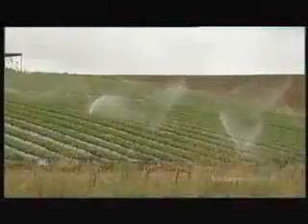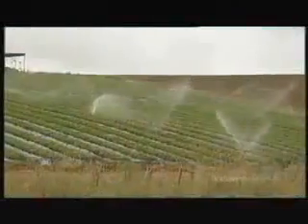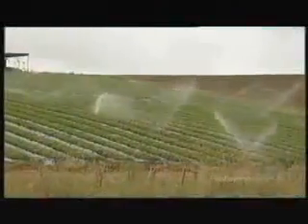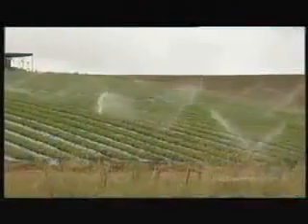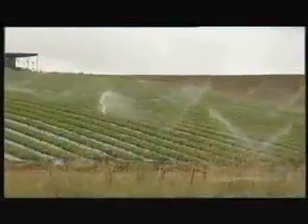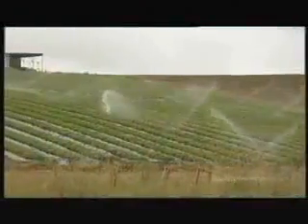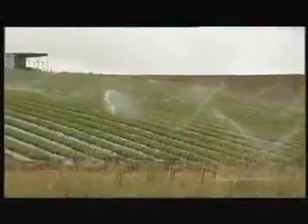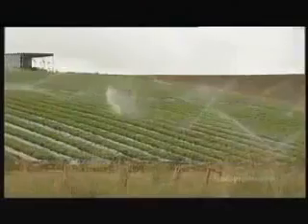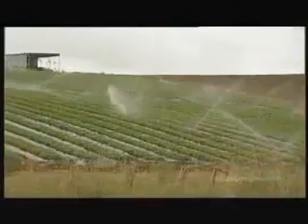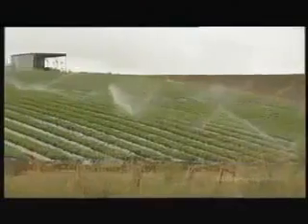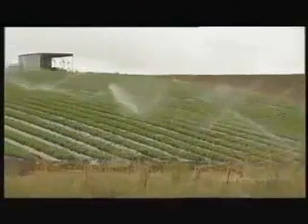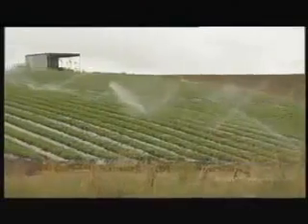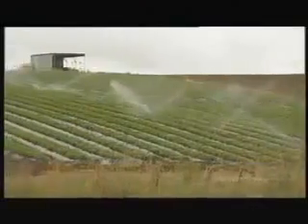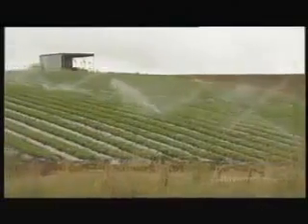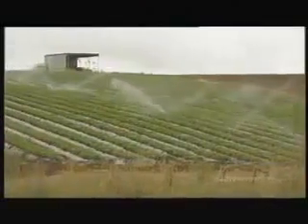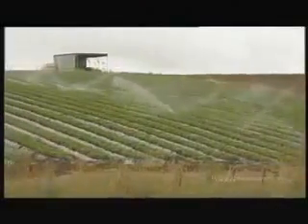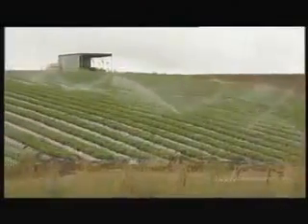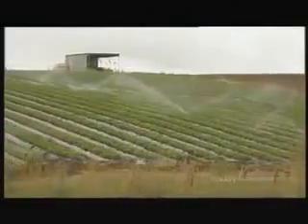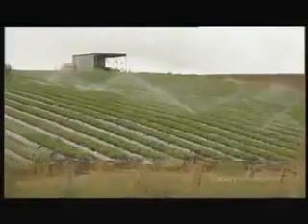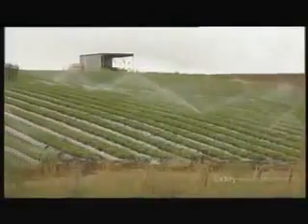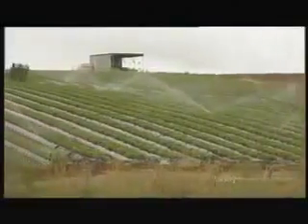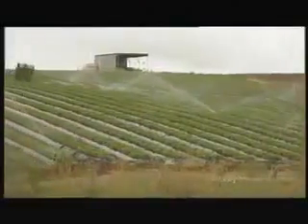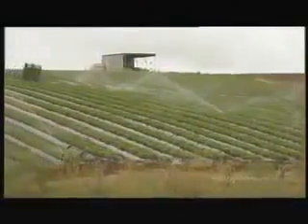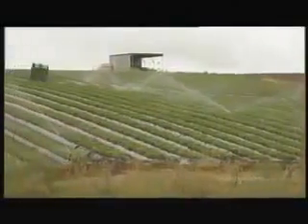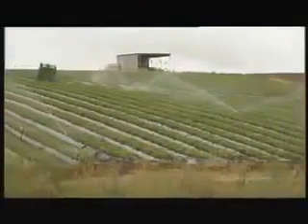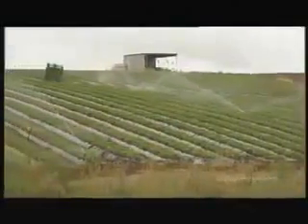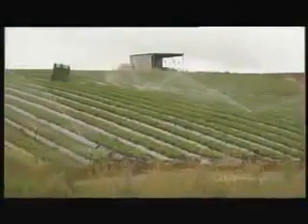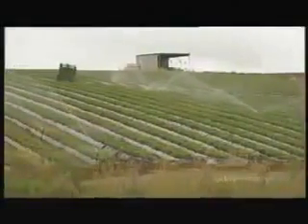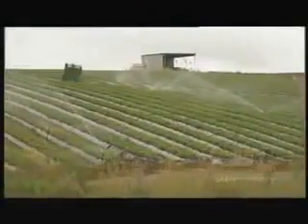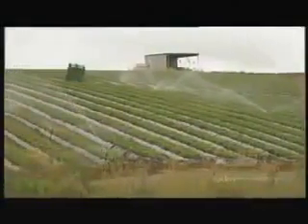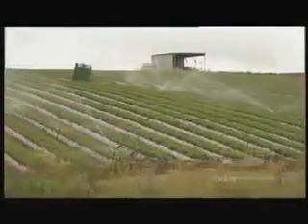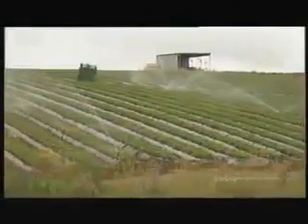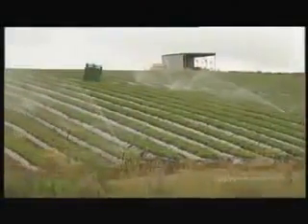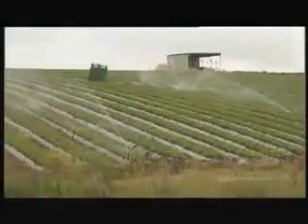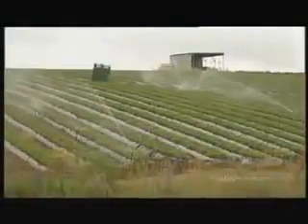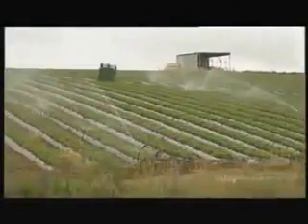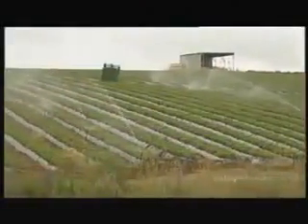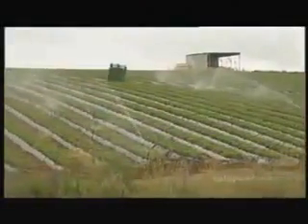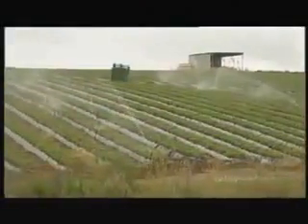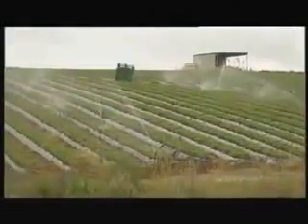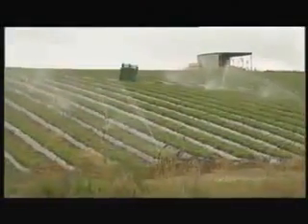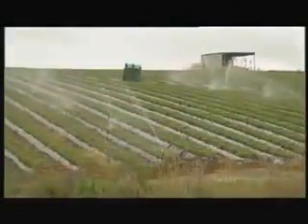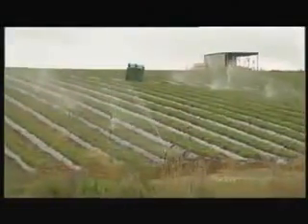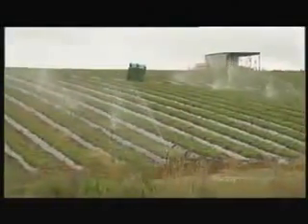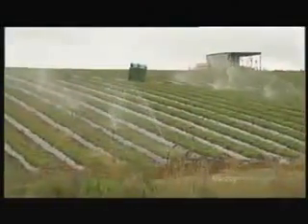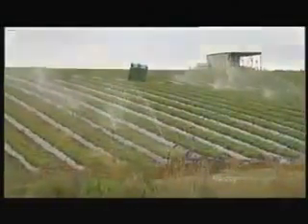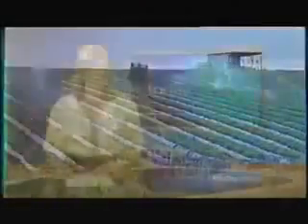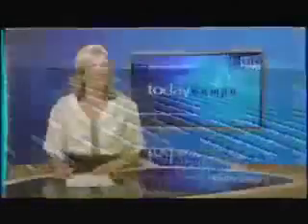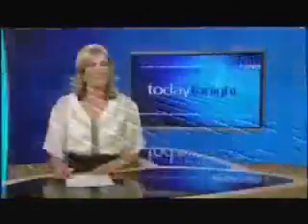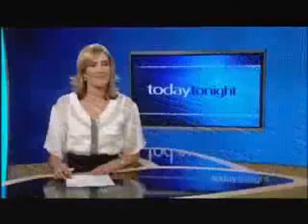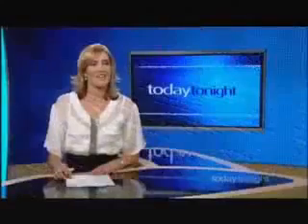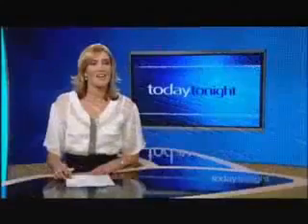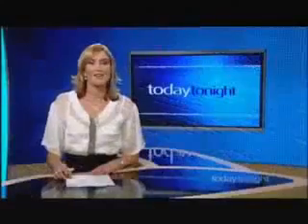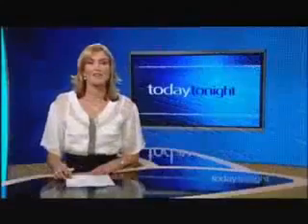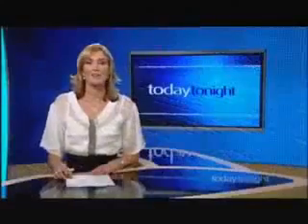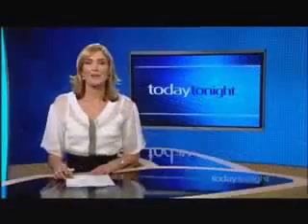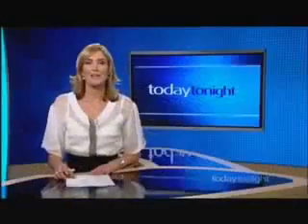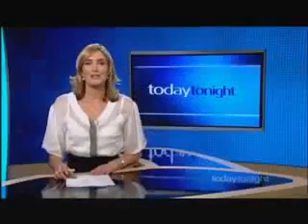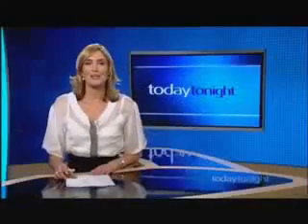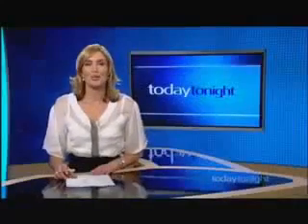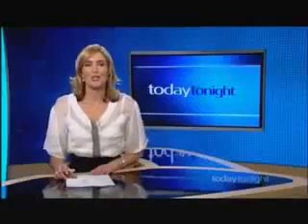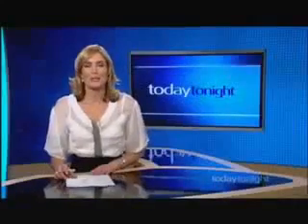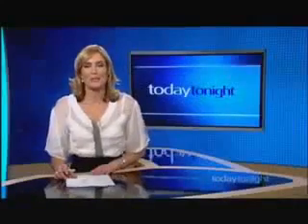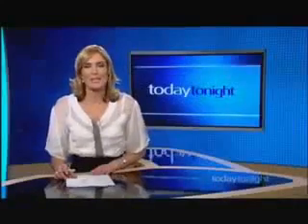Cool, clean water. Frank Pangelo reporting.